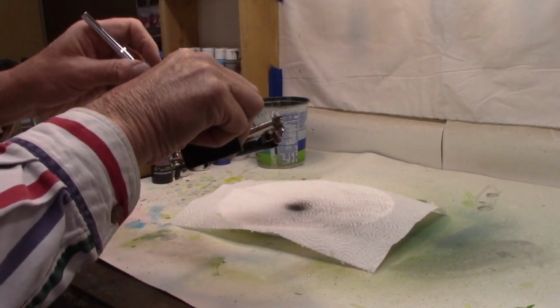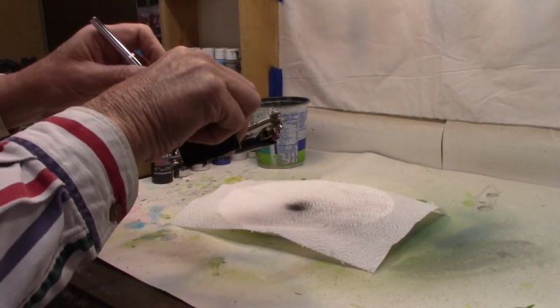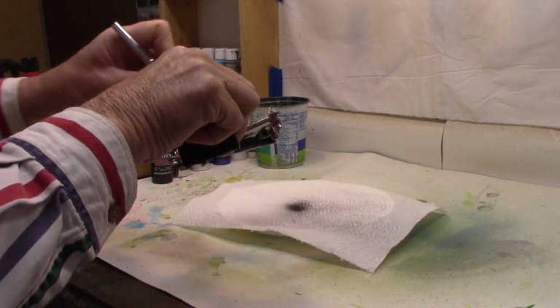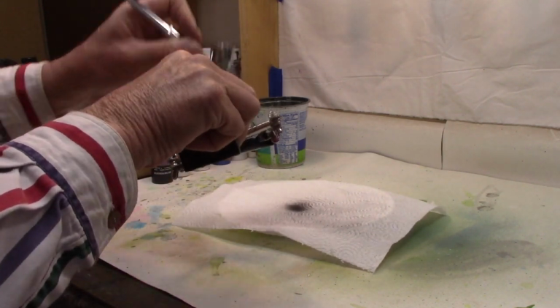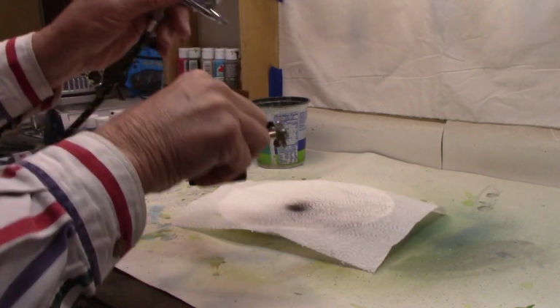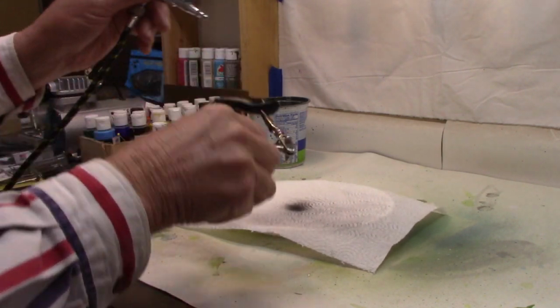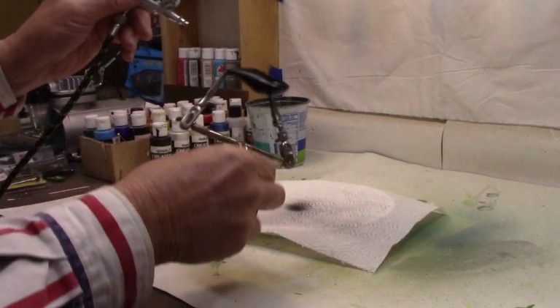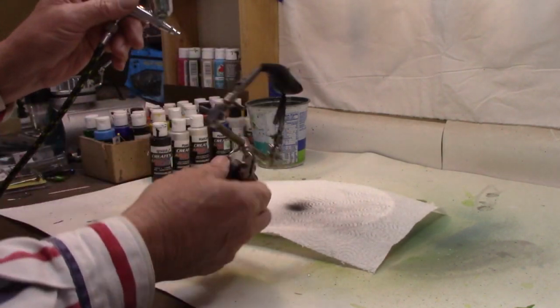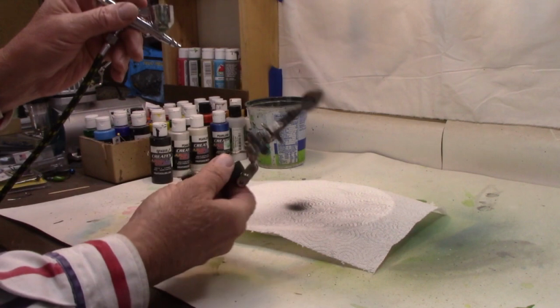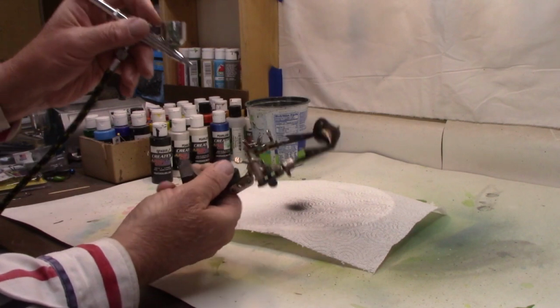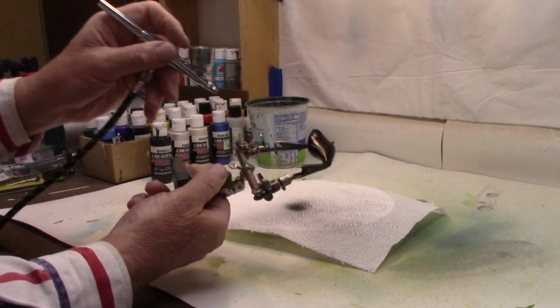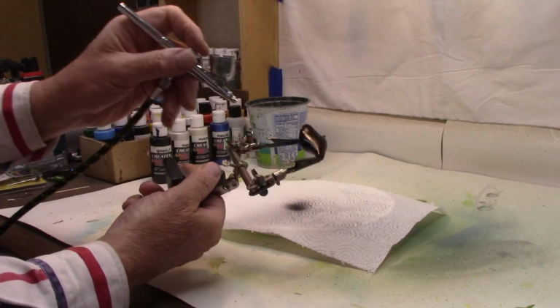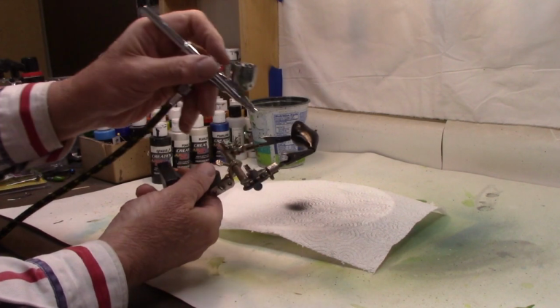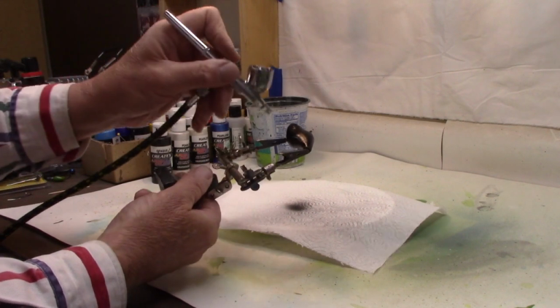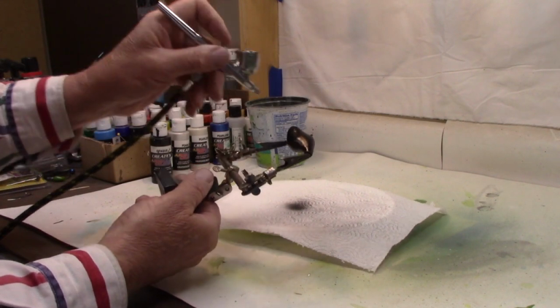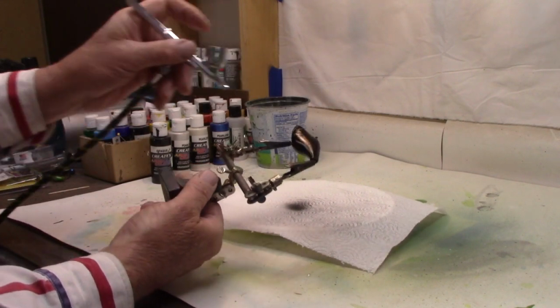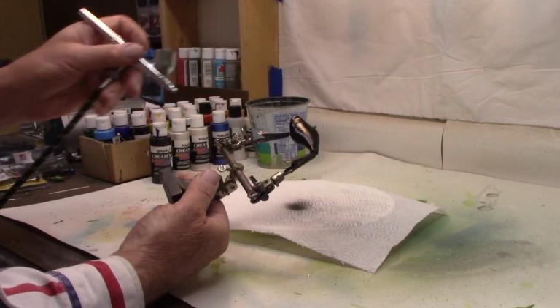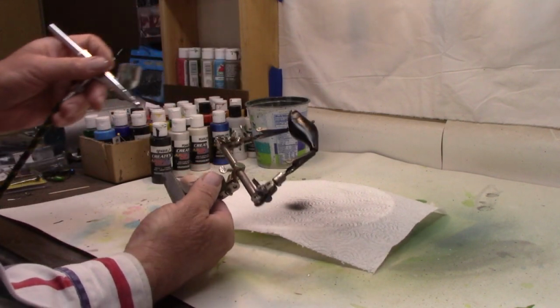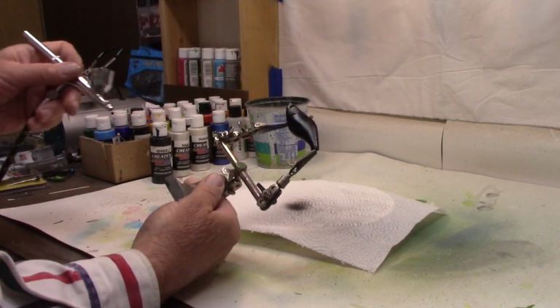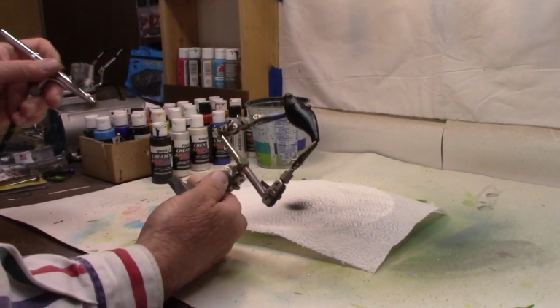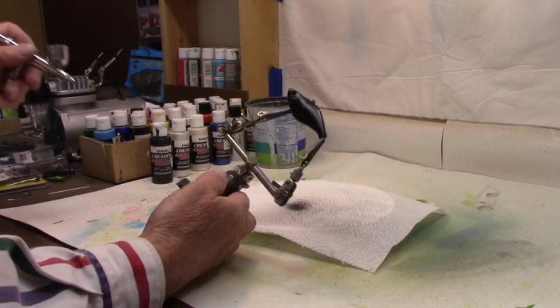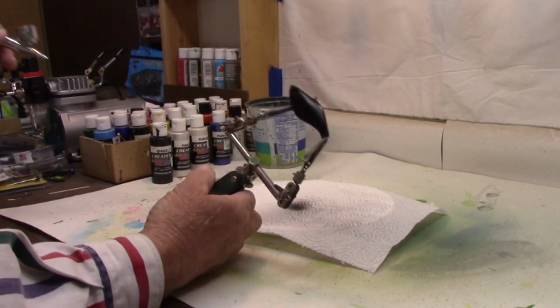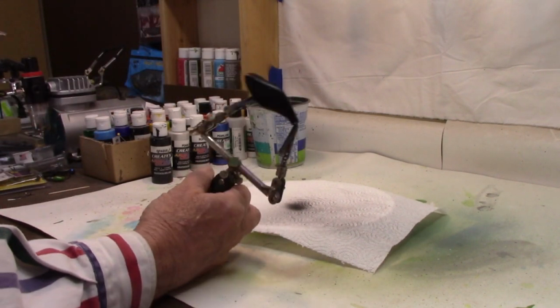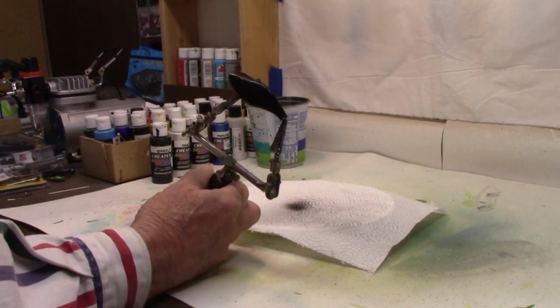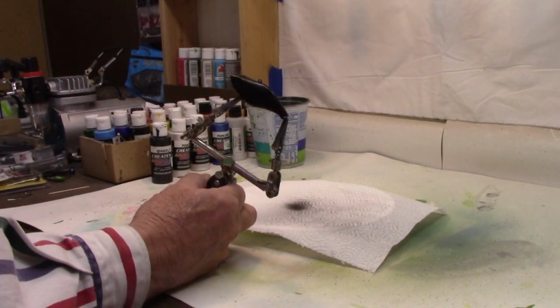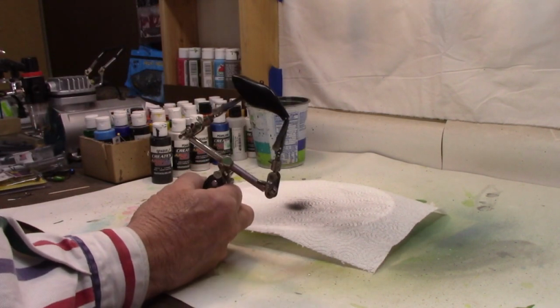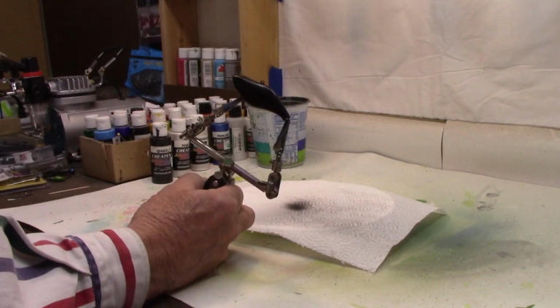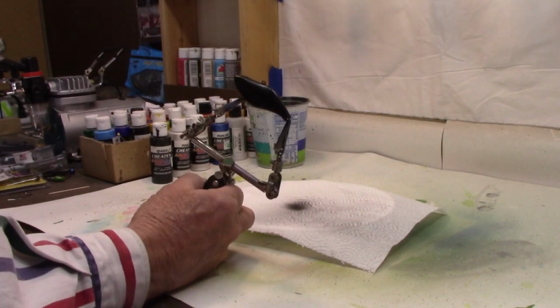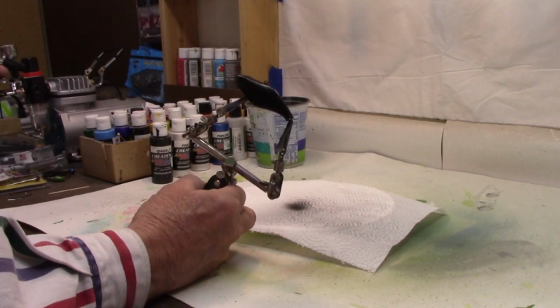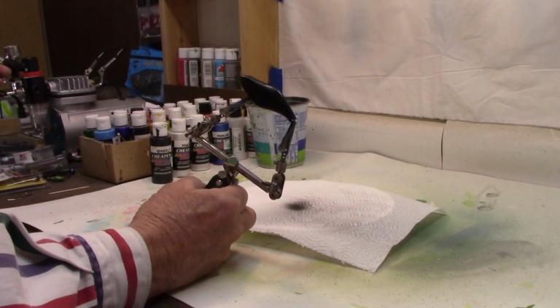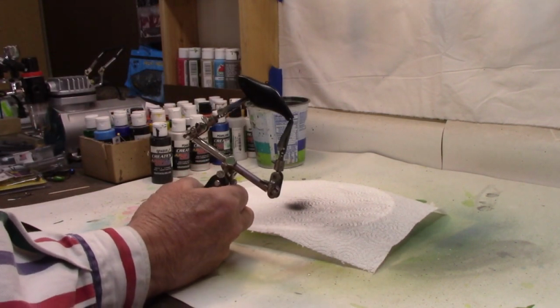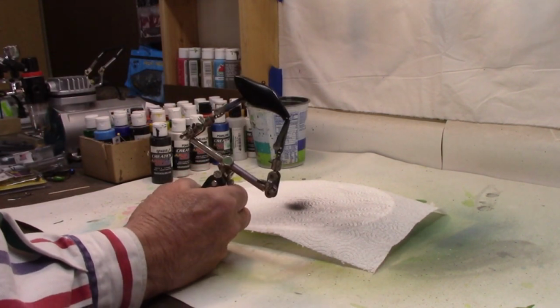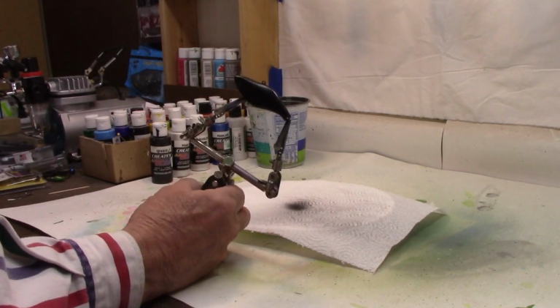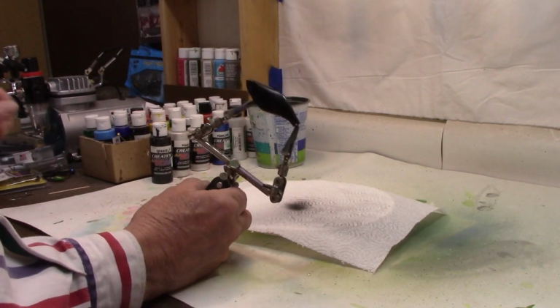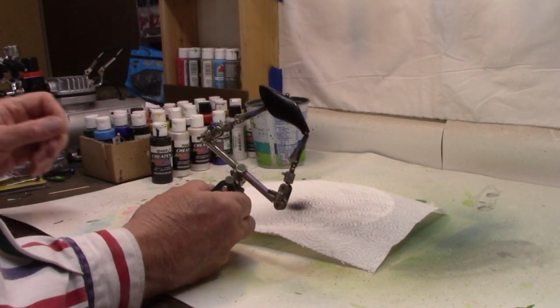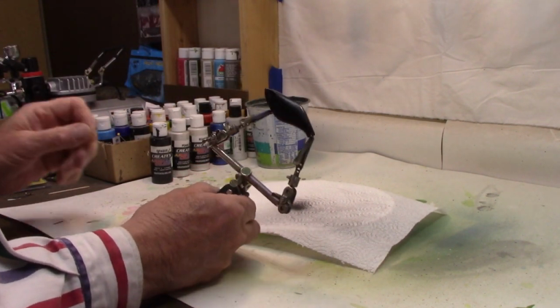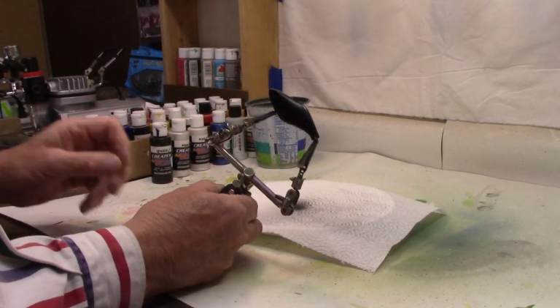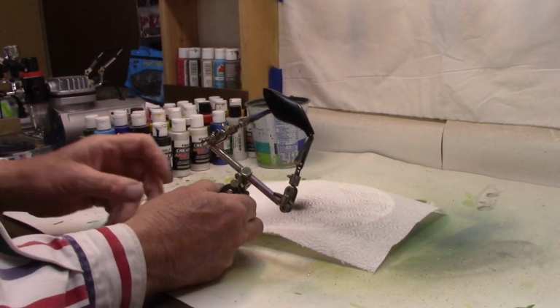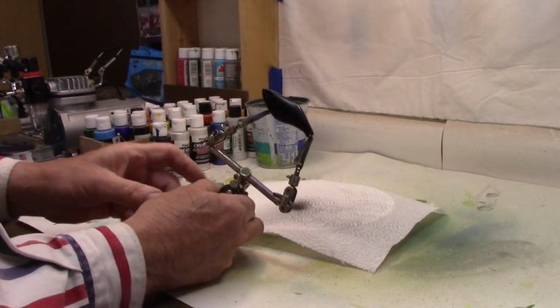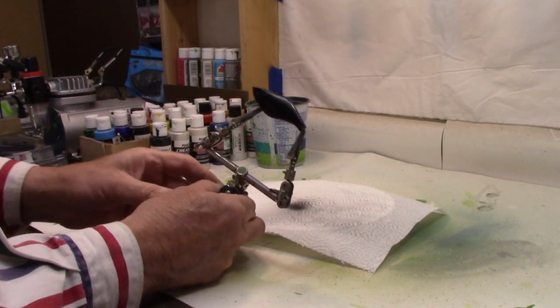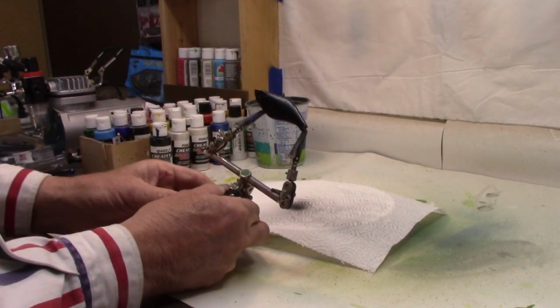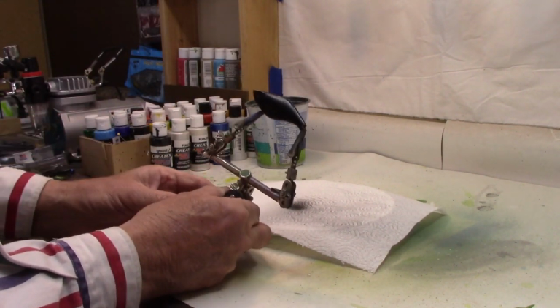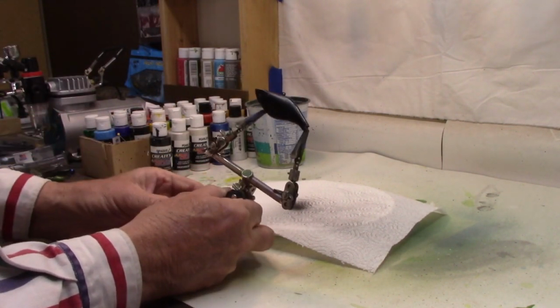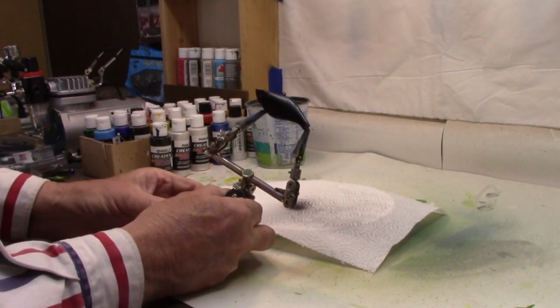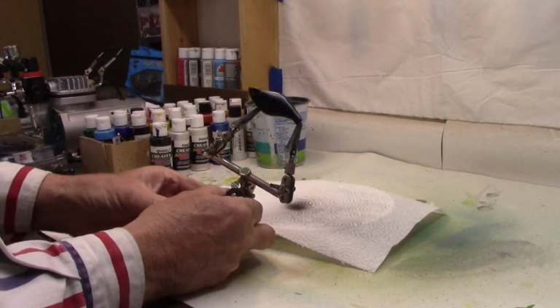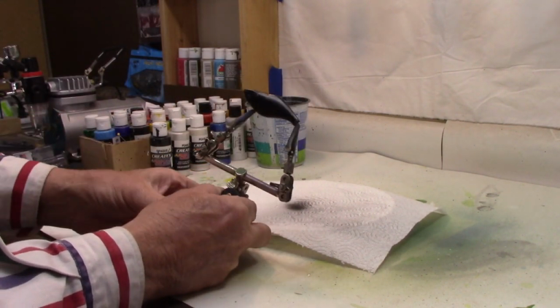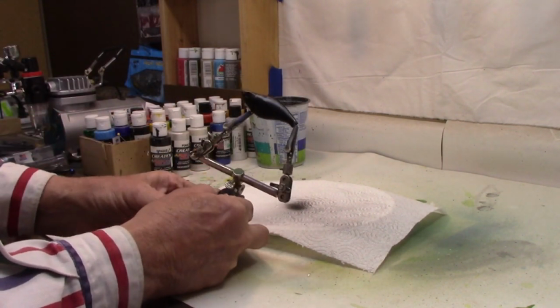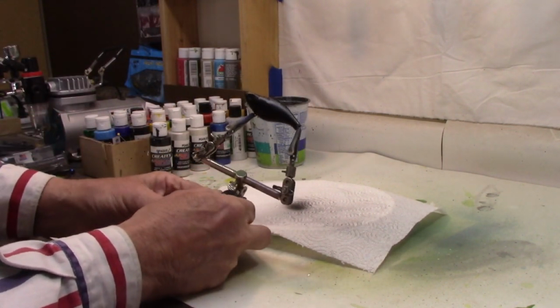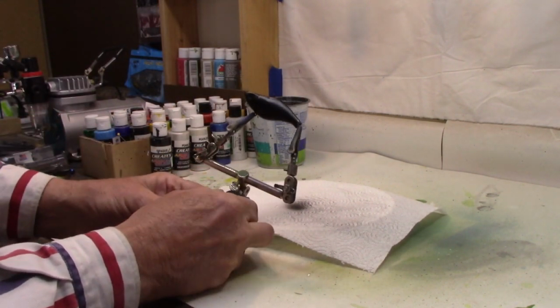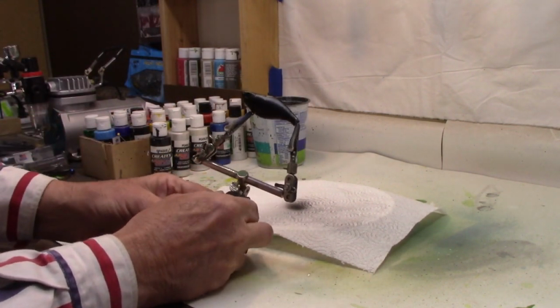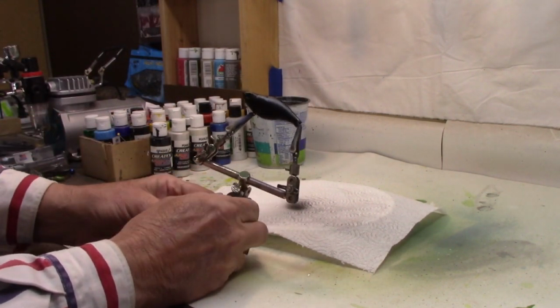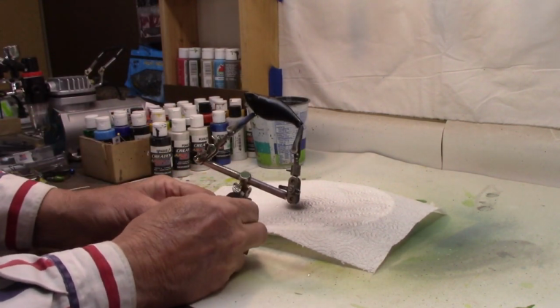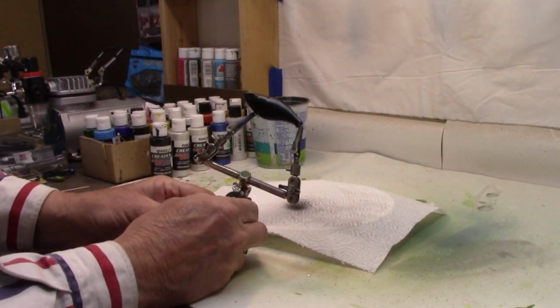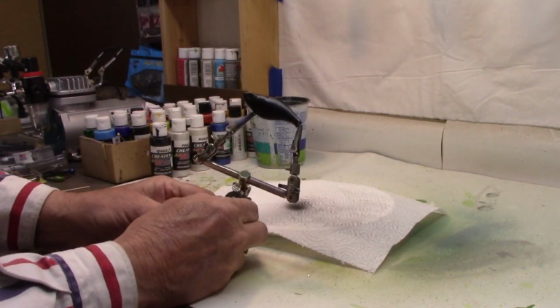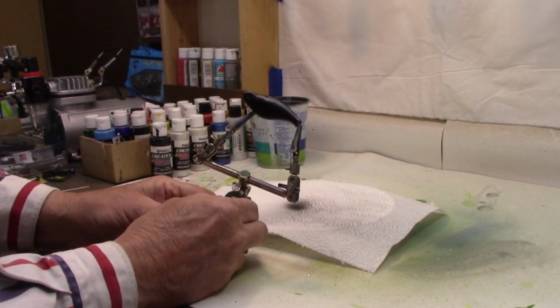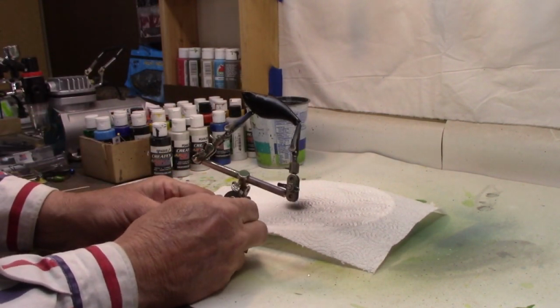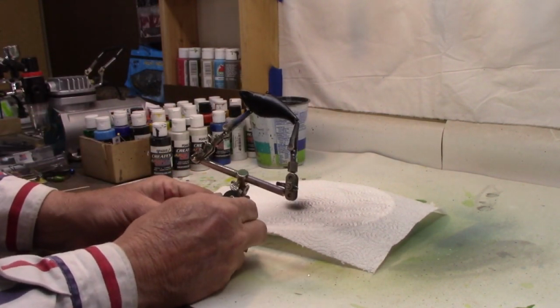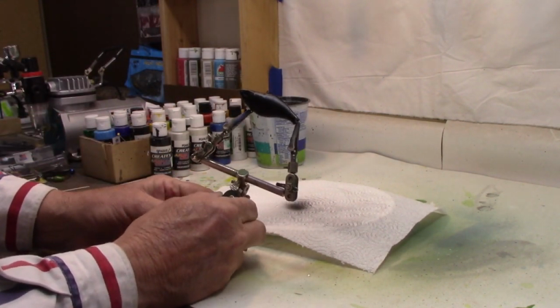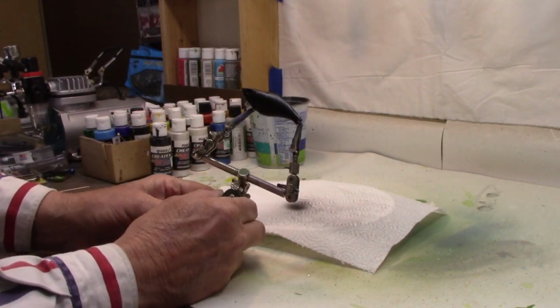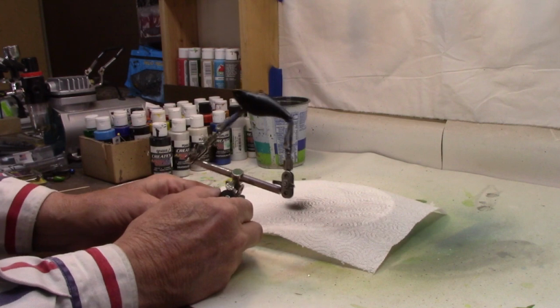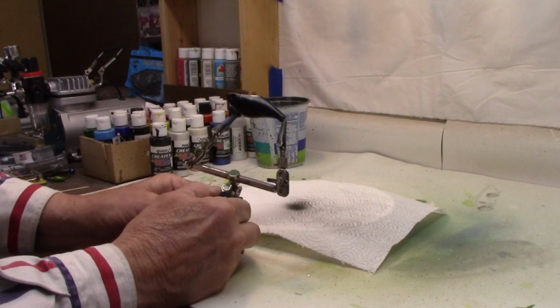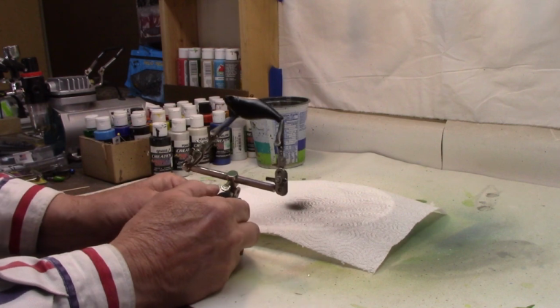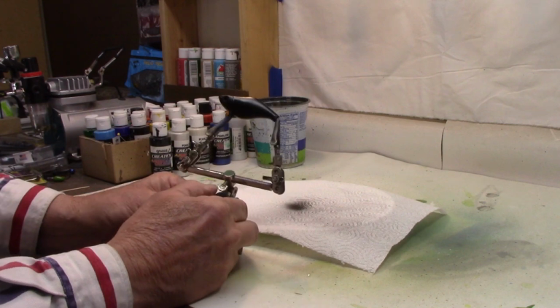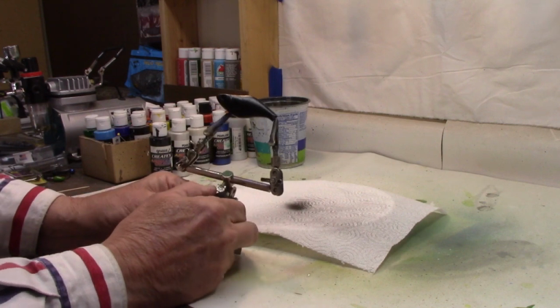There we go. Let me hit that with the heat gun to dry it real quick, and it'll be ready for the wrap.